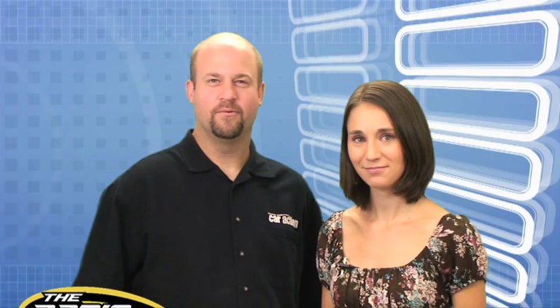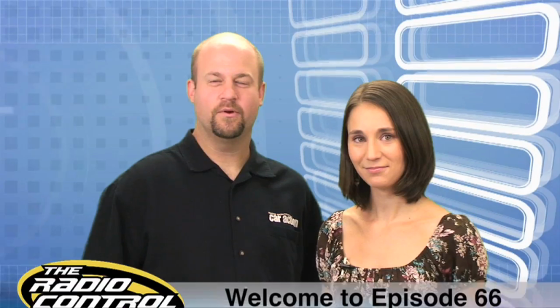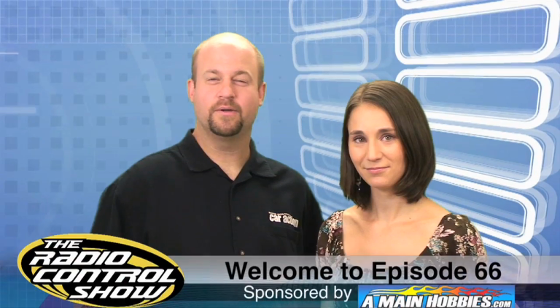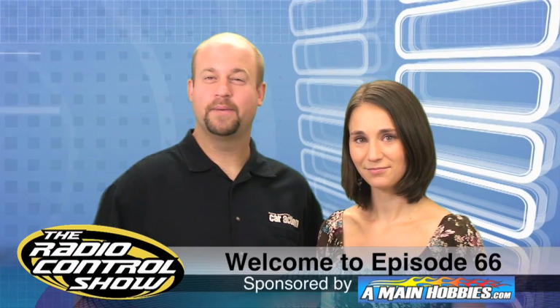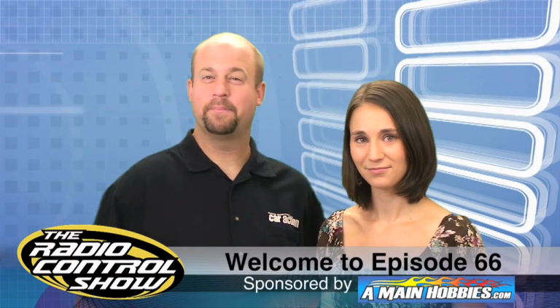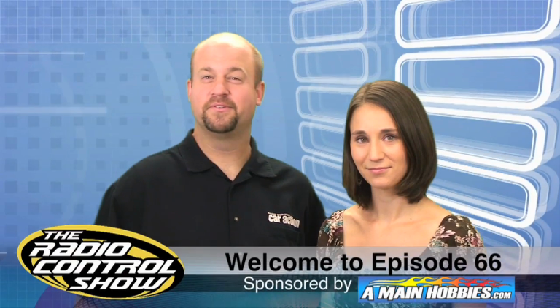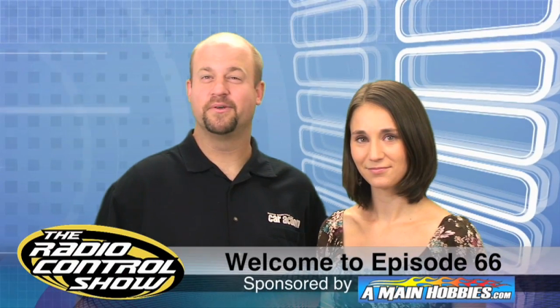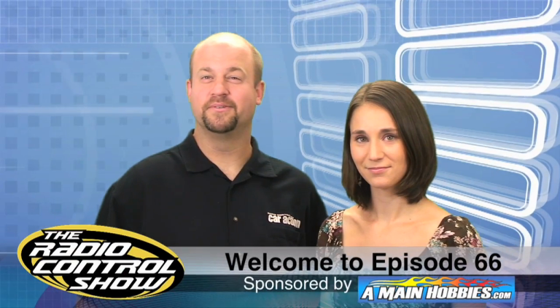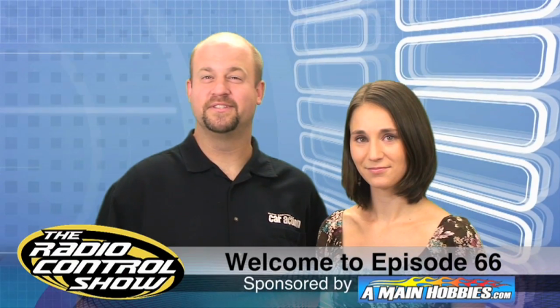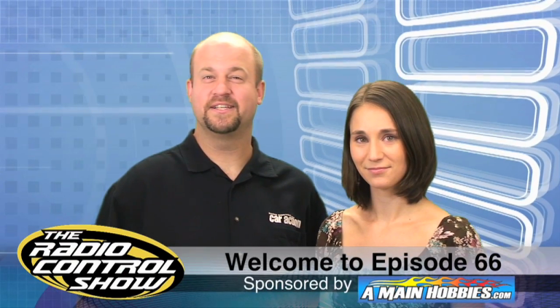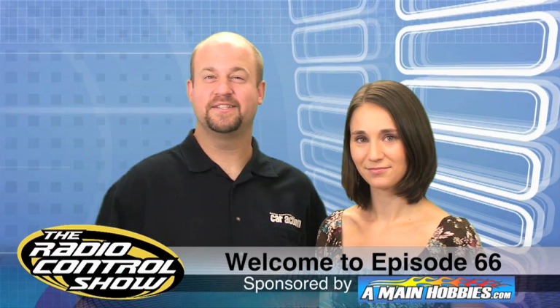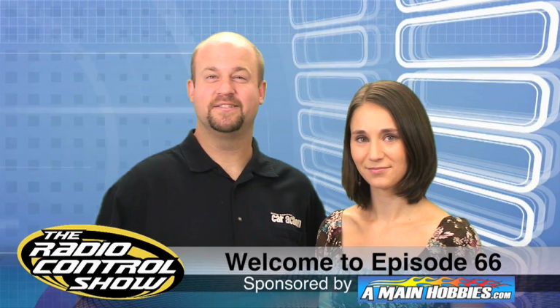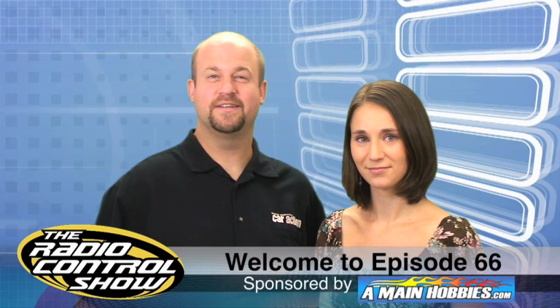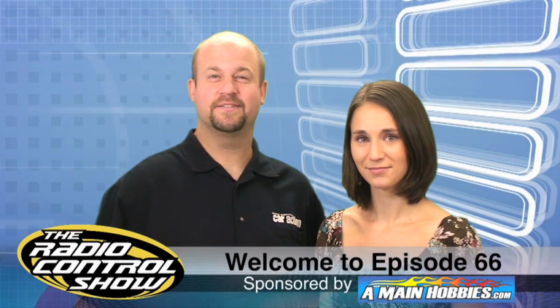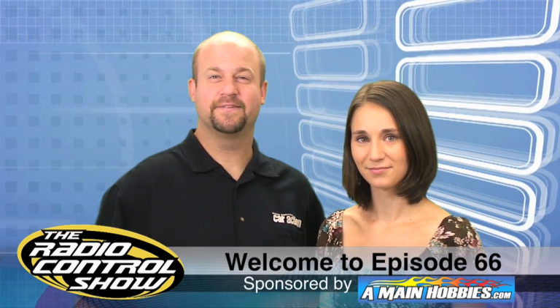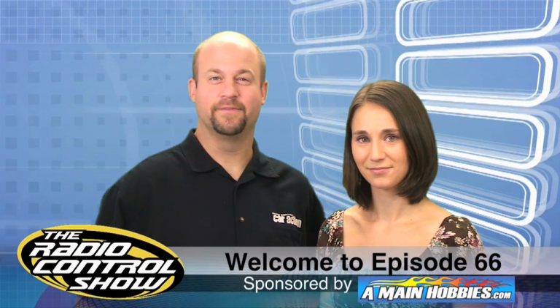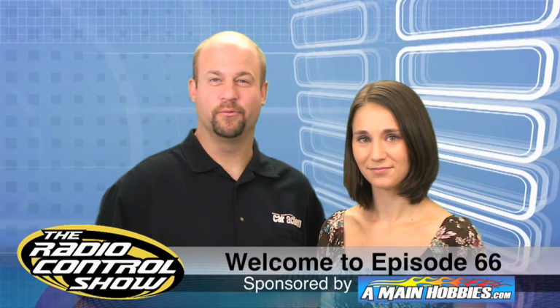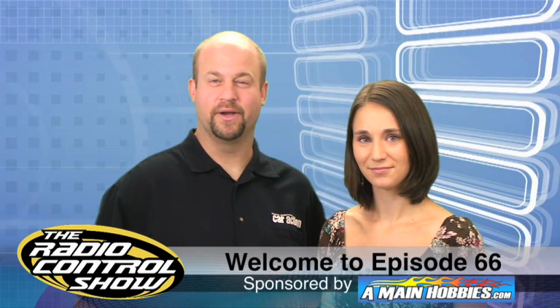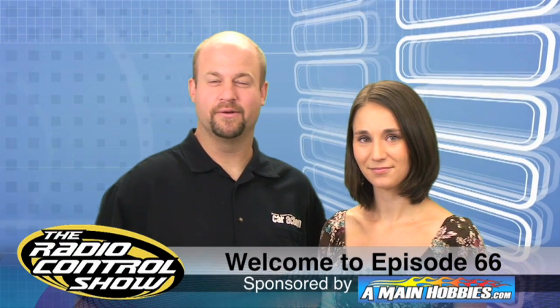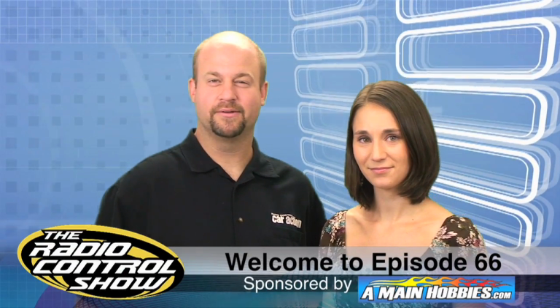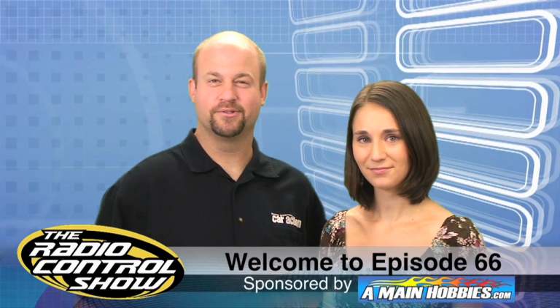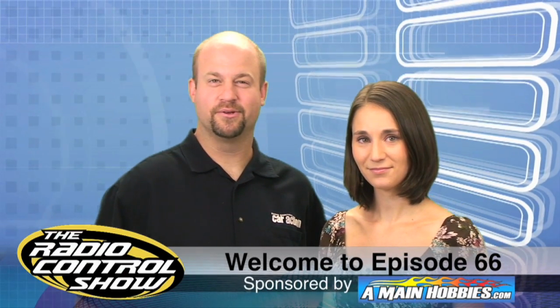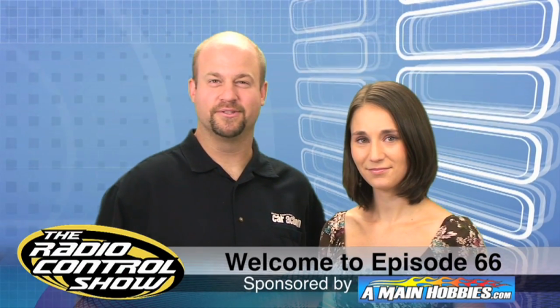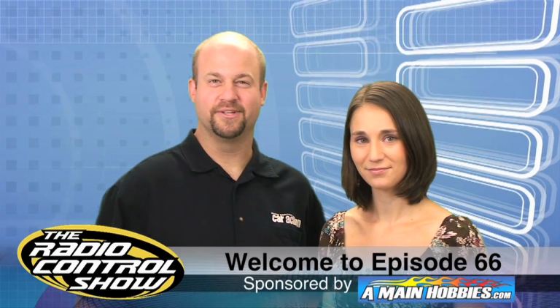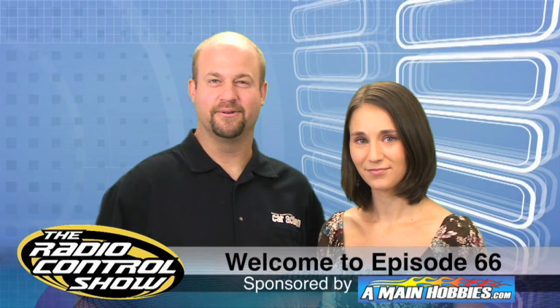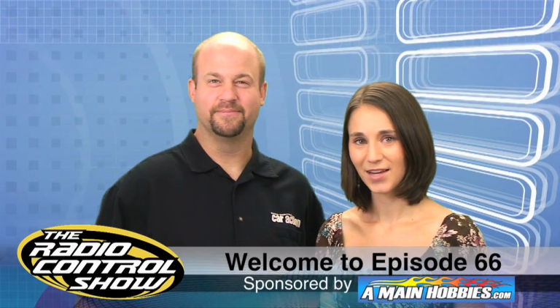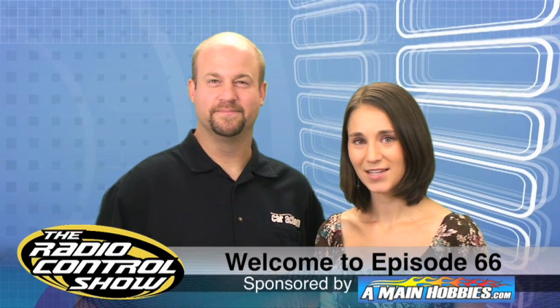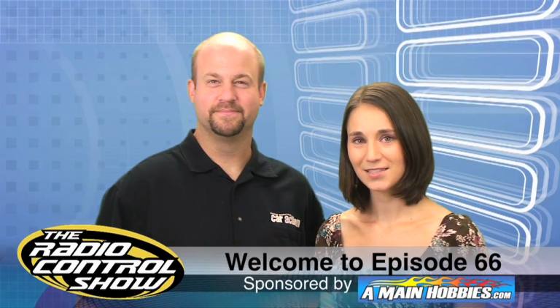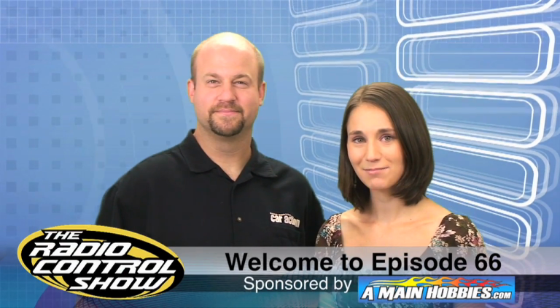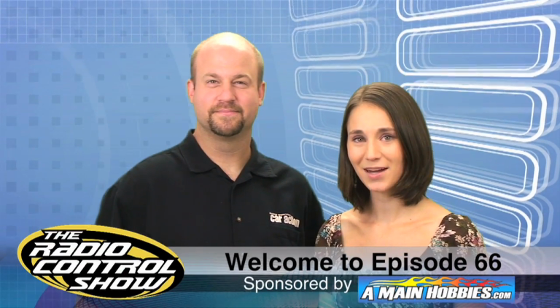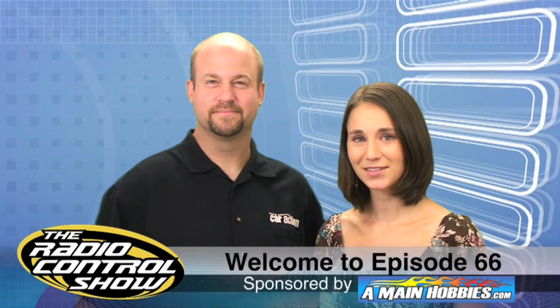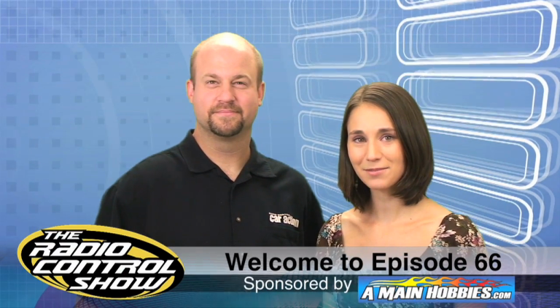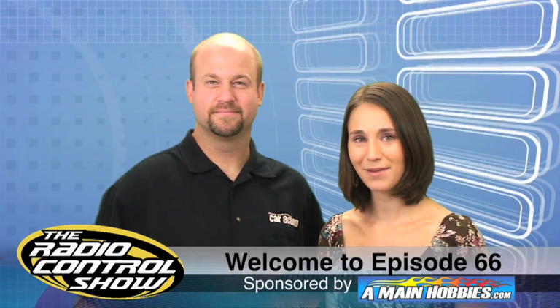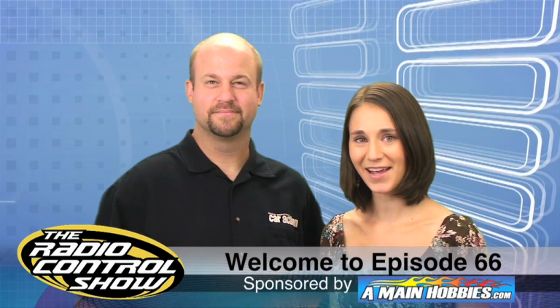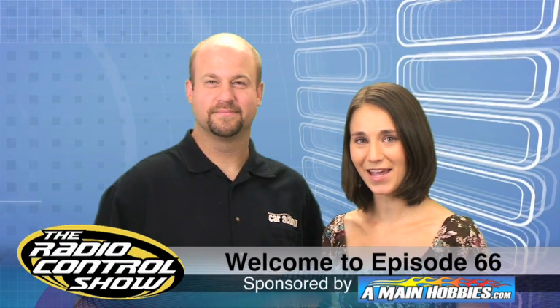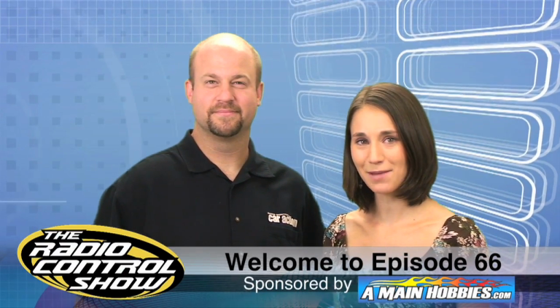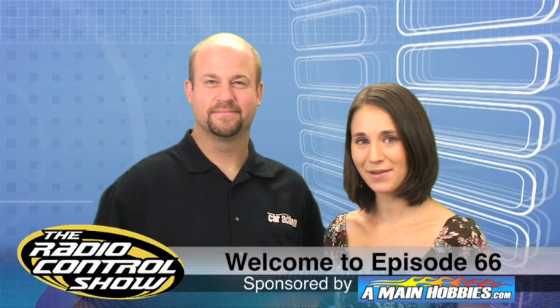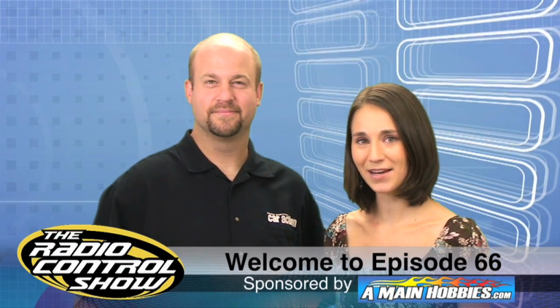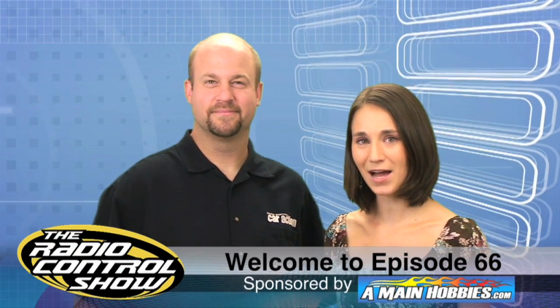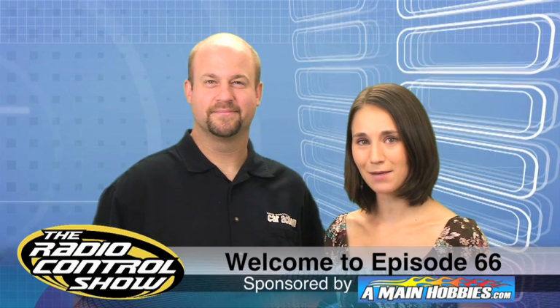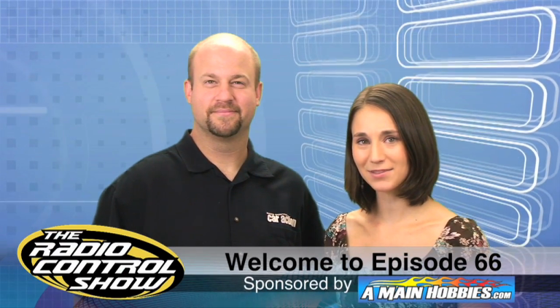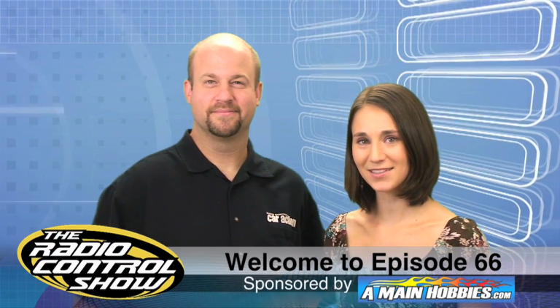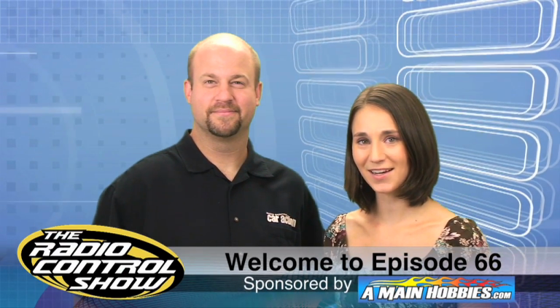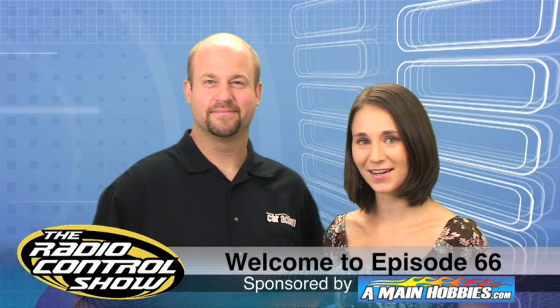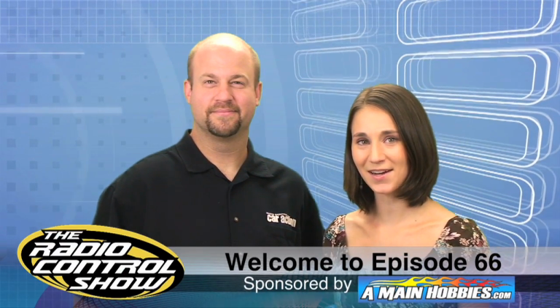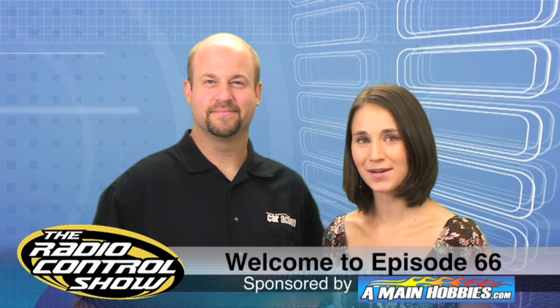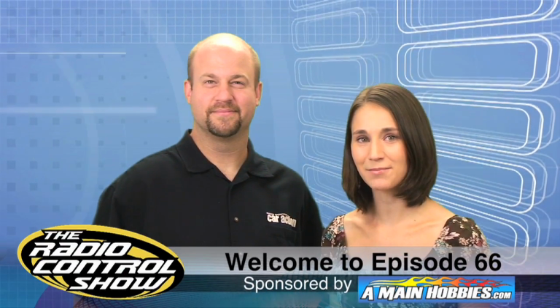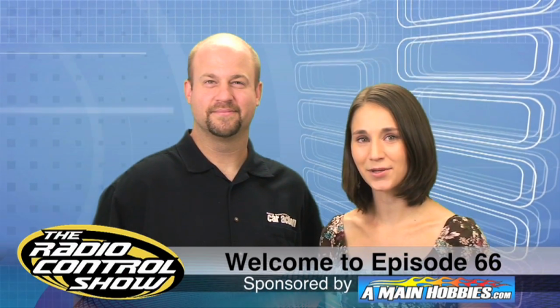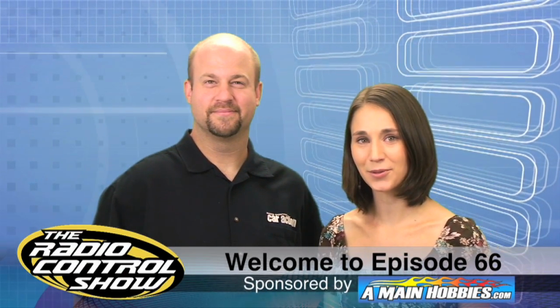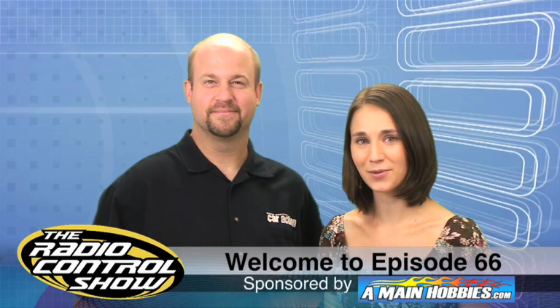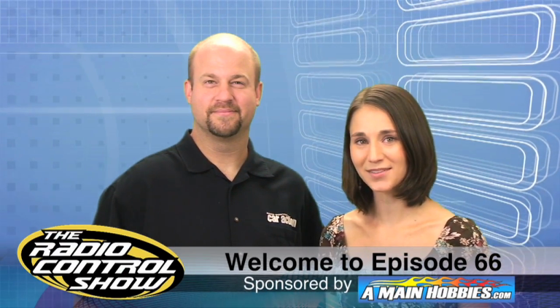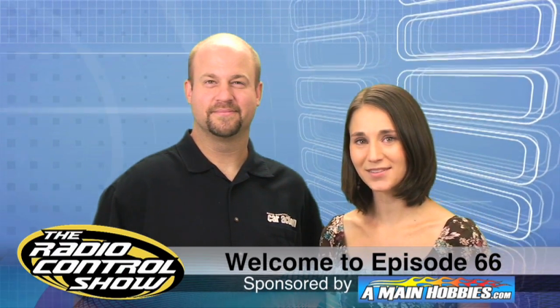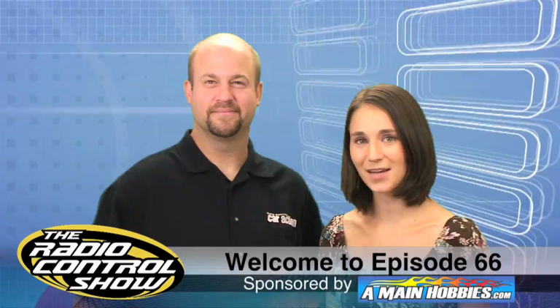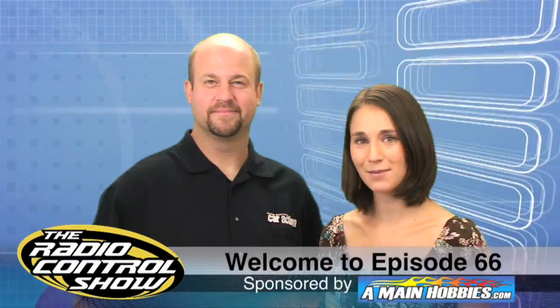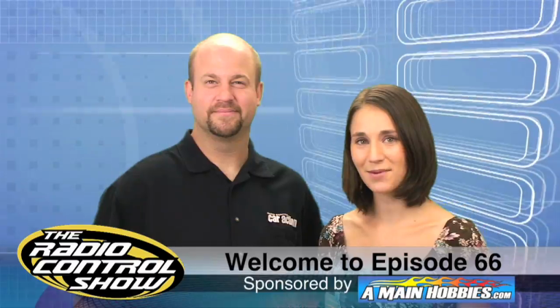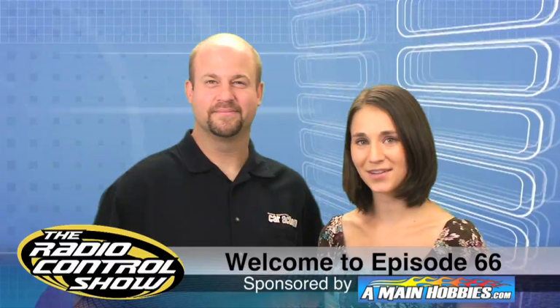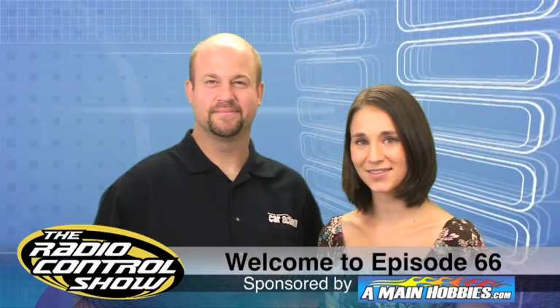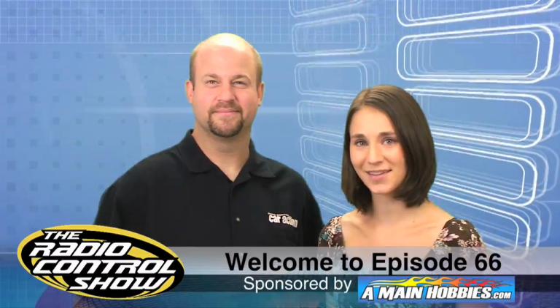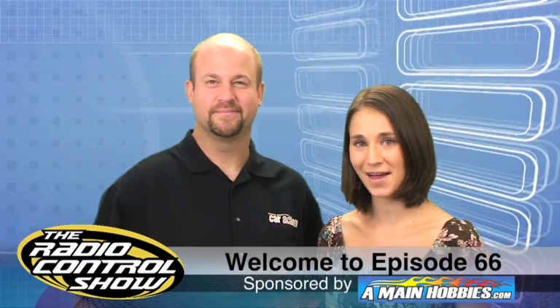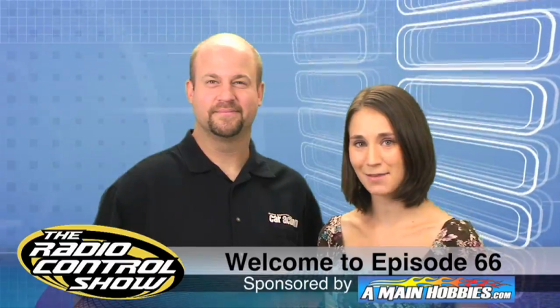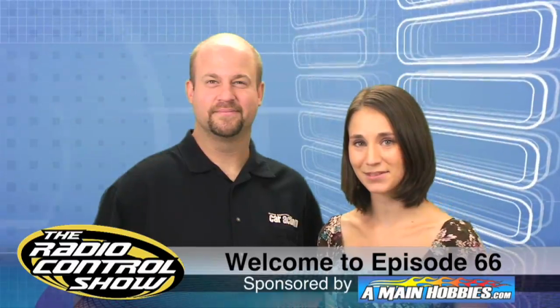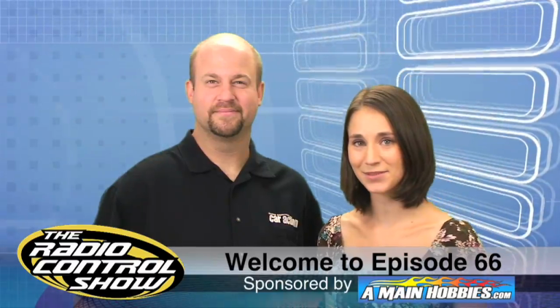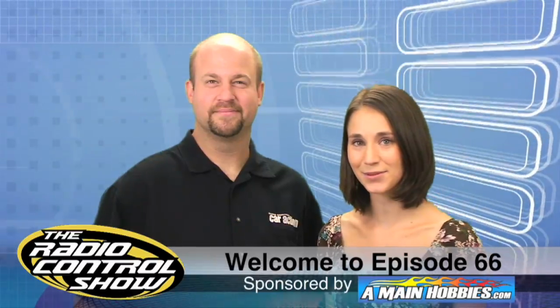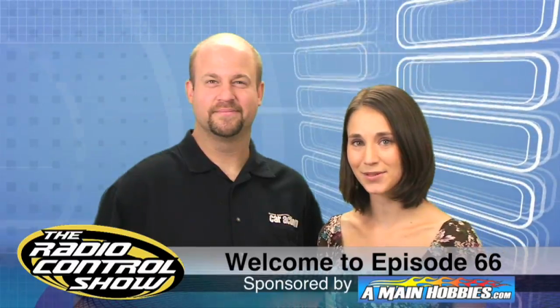Welcome to episode 66 of the Radio Control Show, sponsored by AMainHobbies.com, your one-stop RC hobby store.